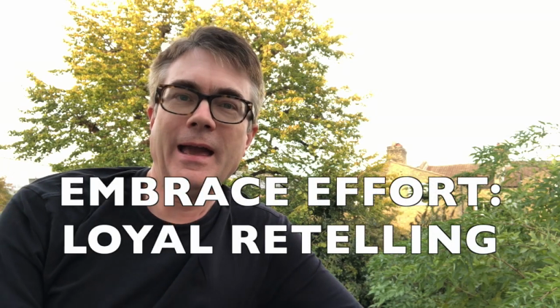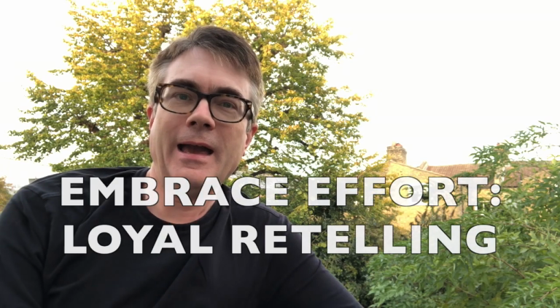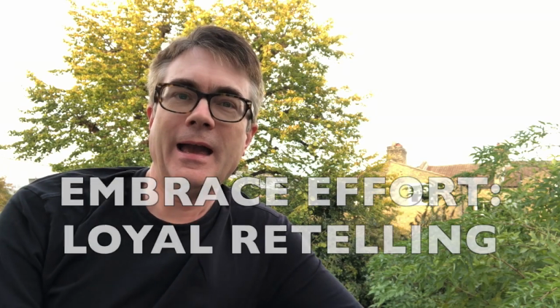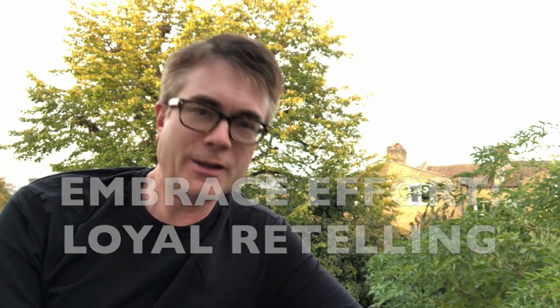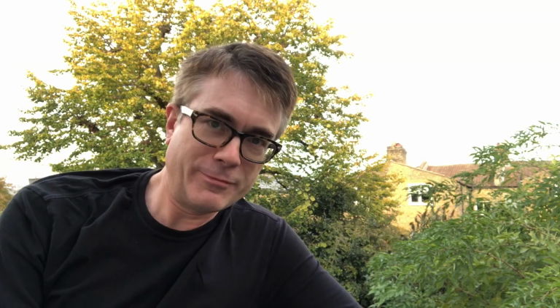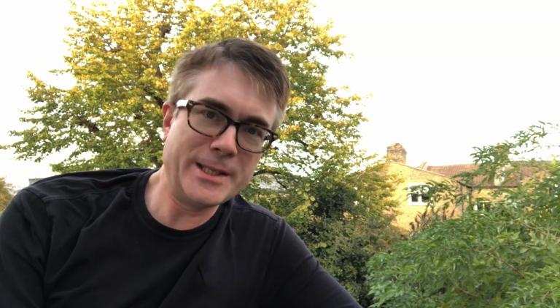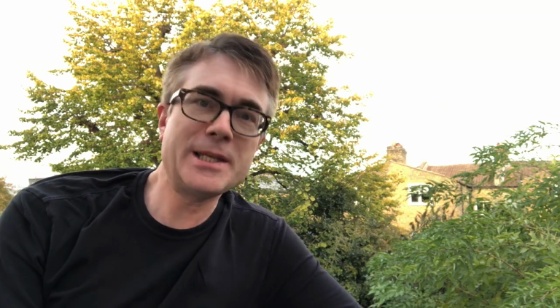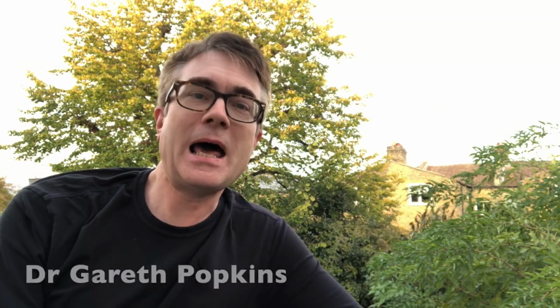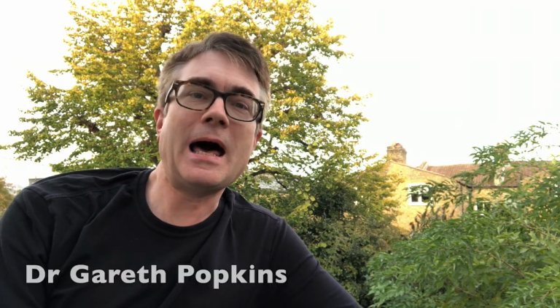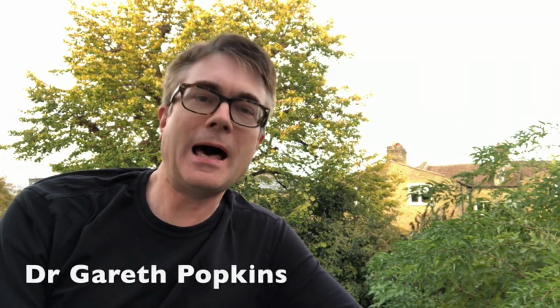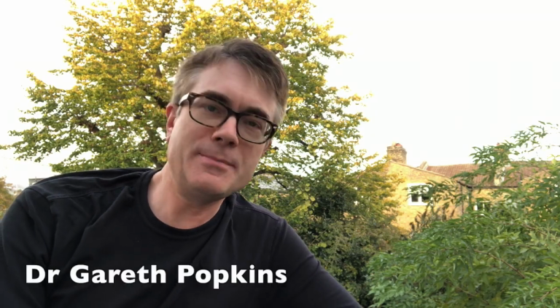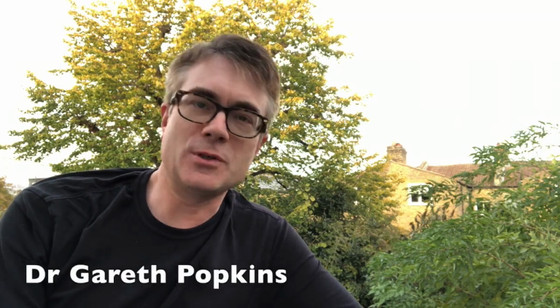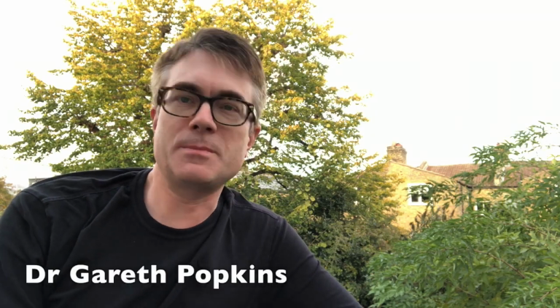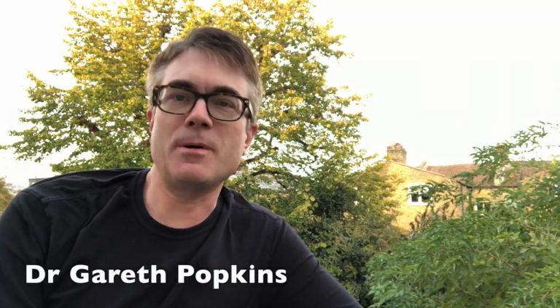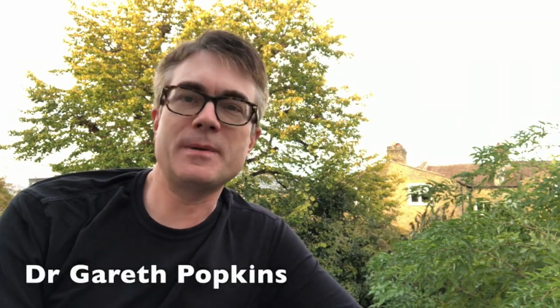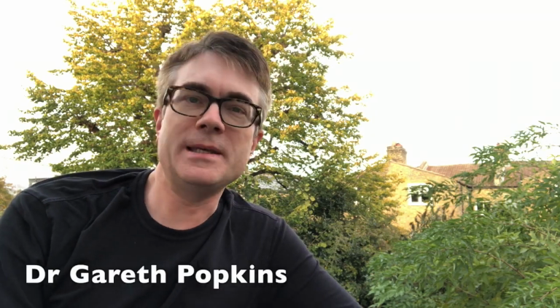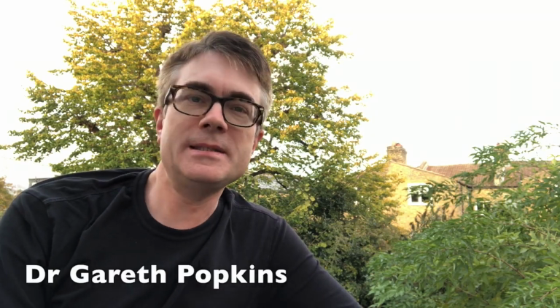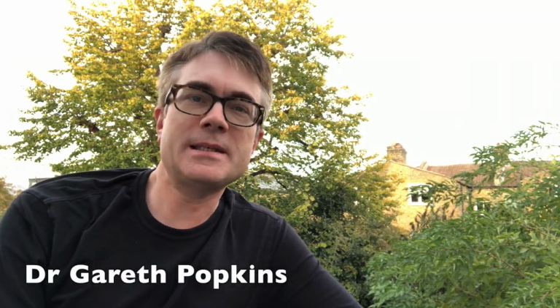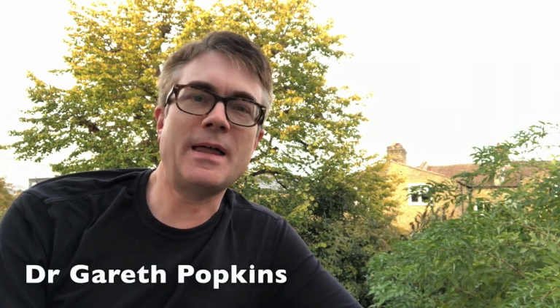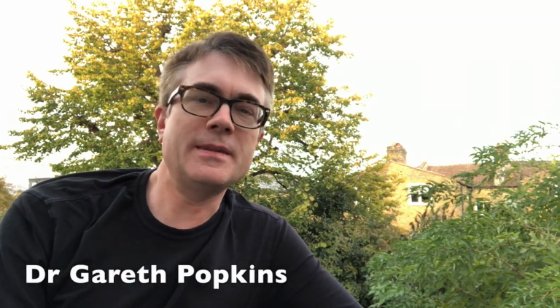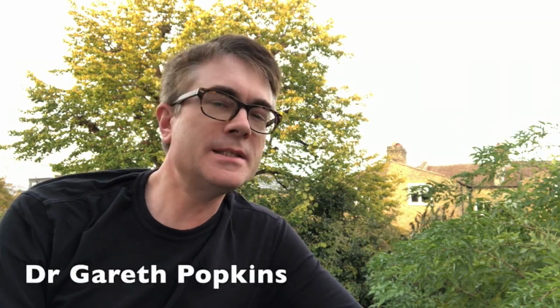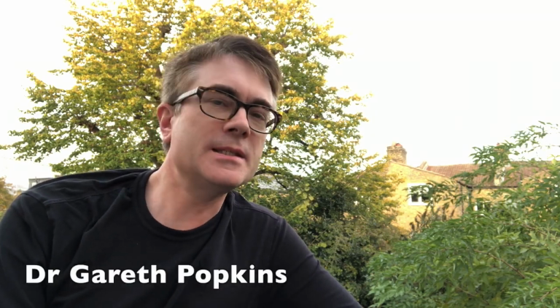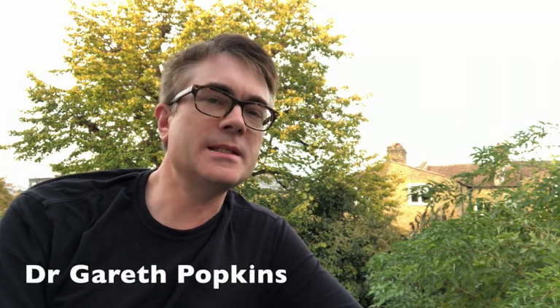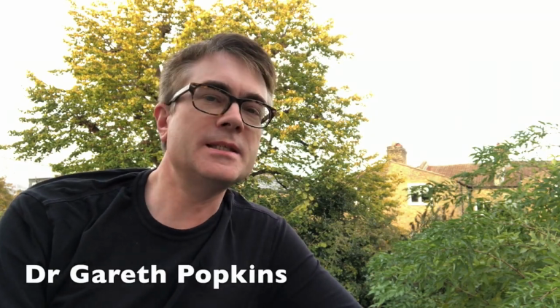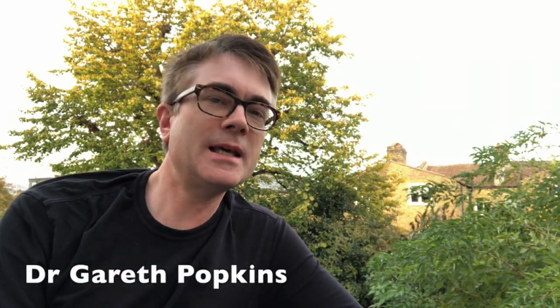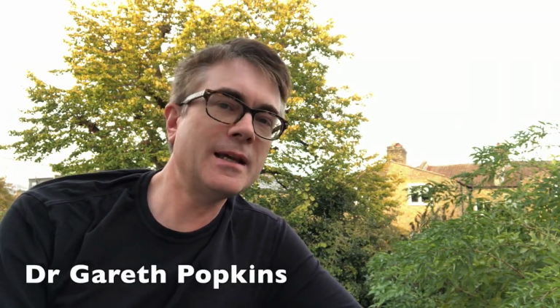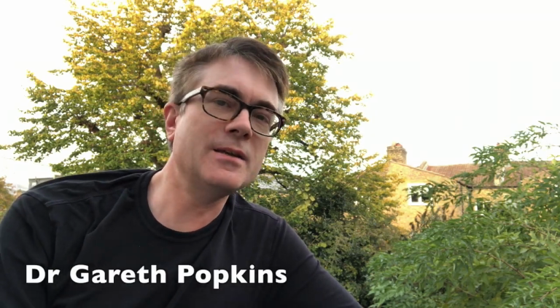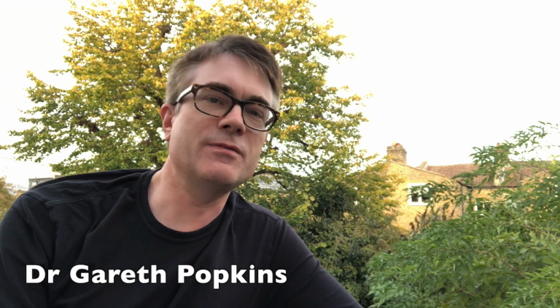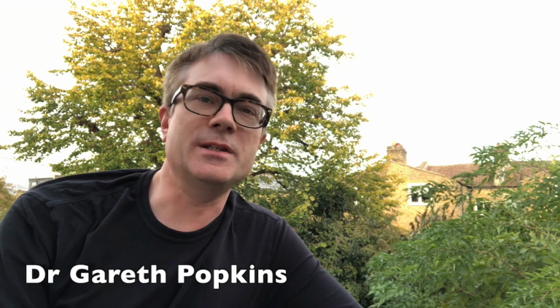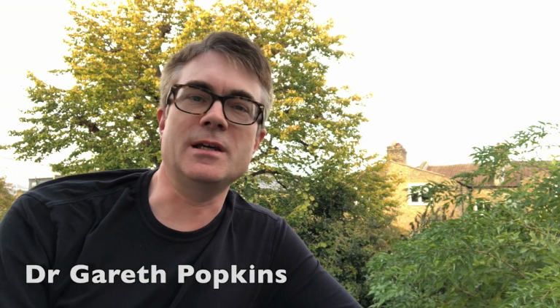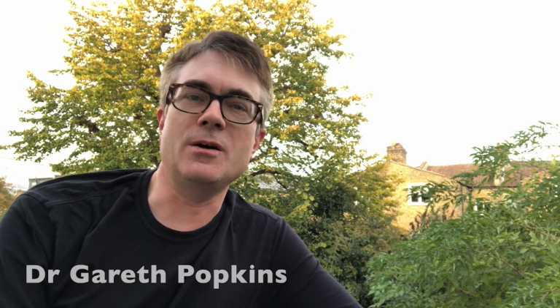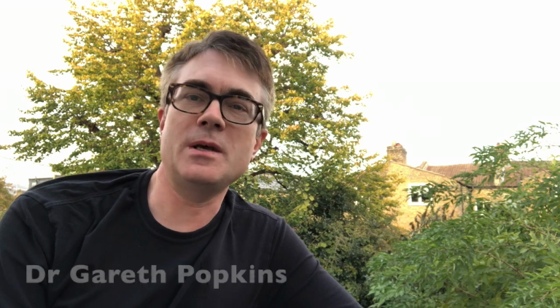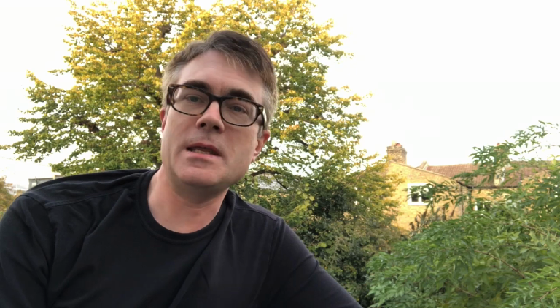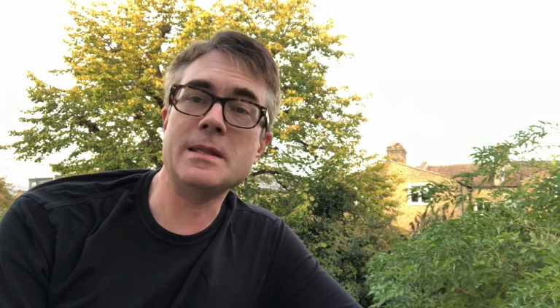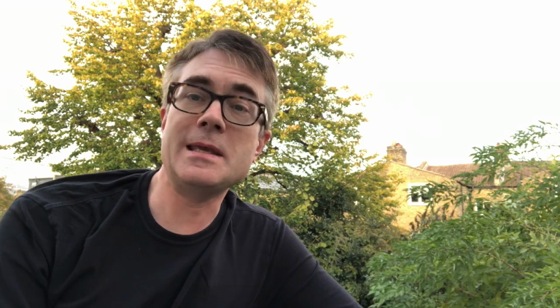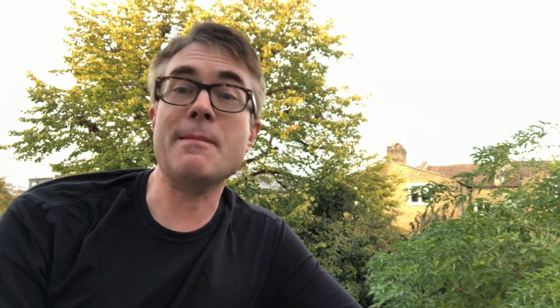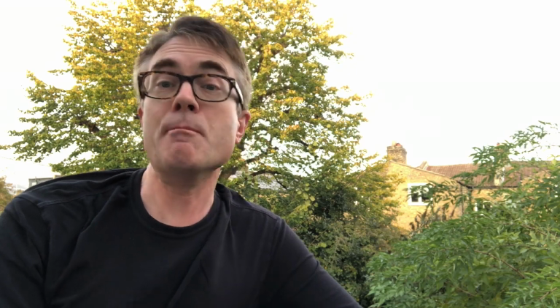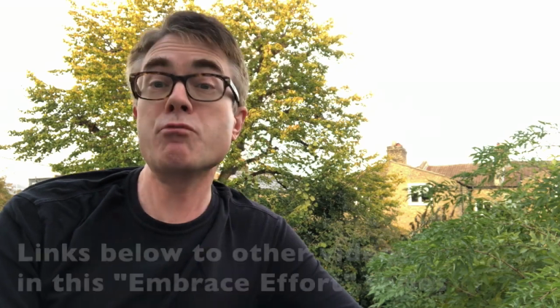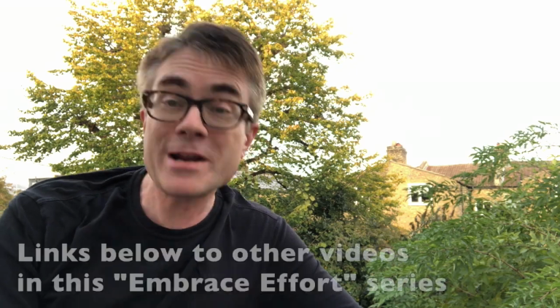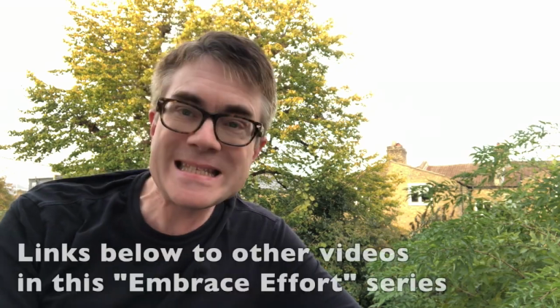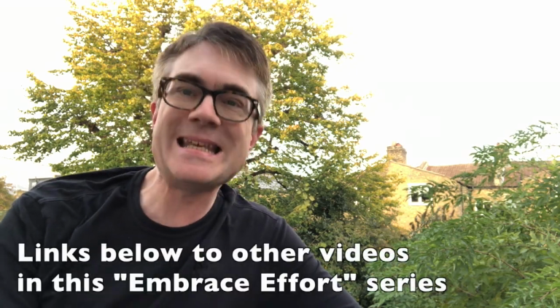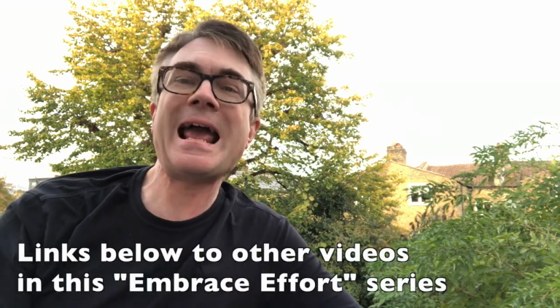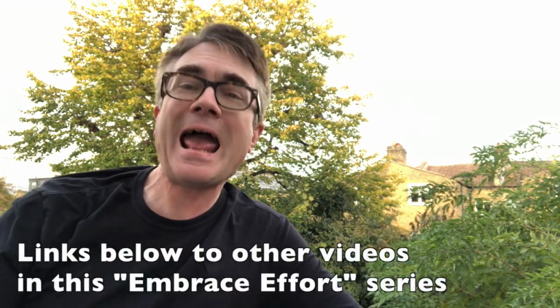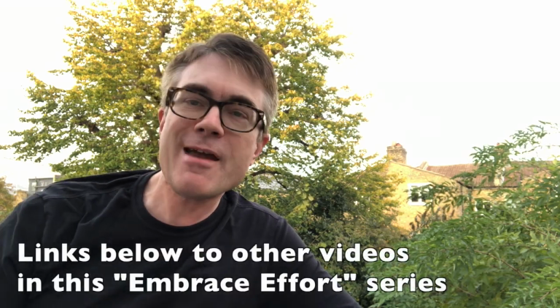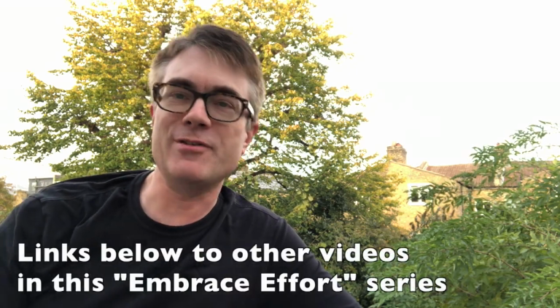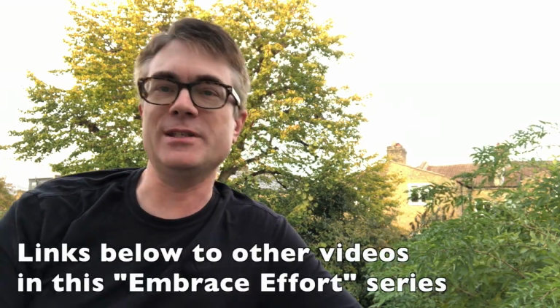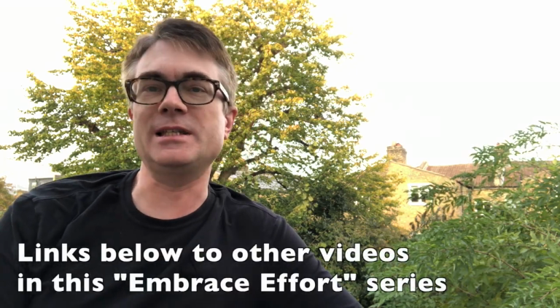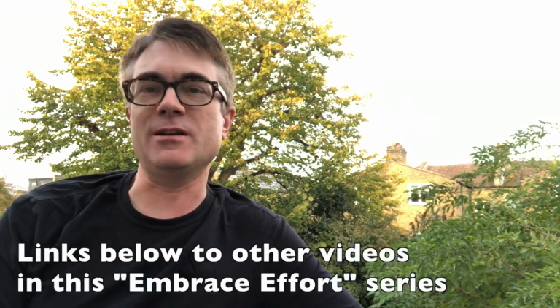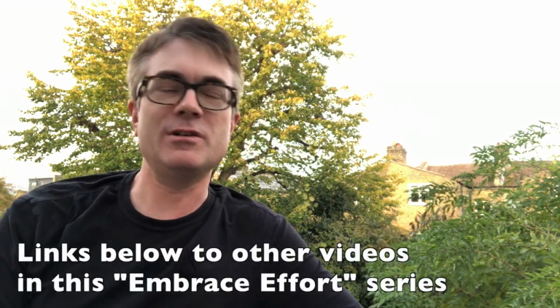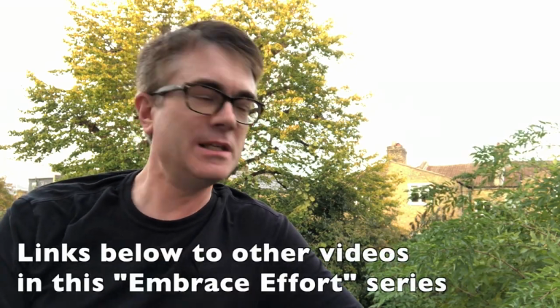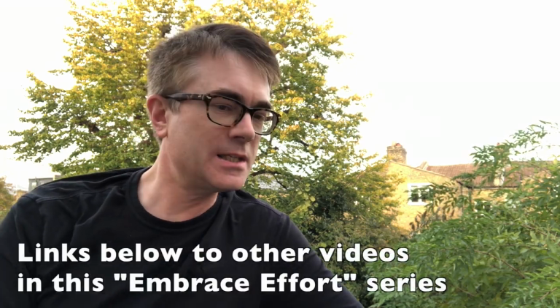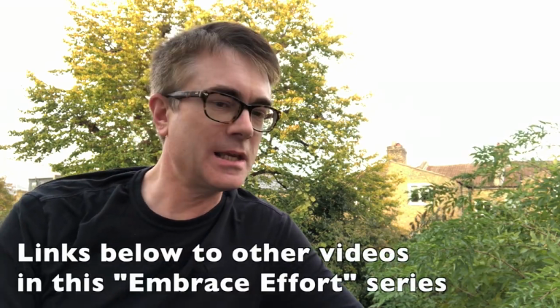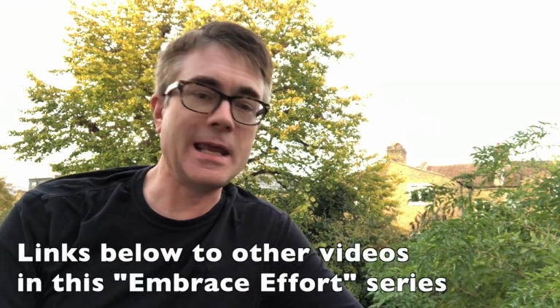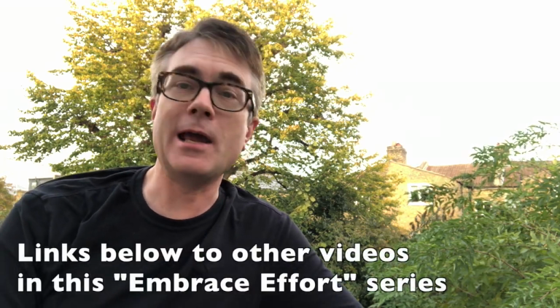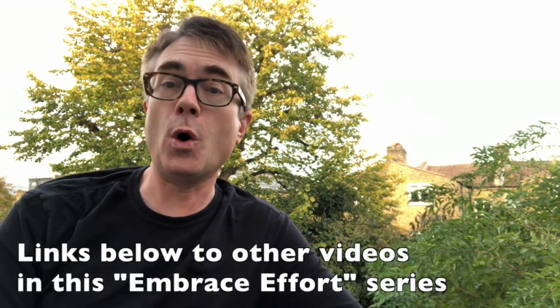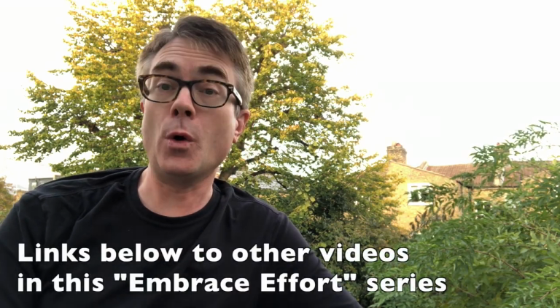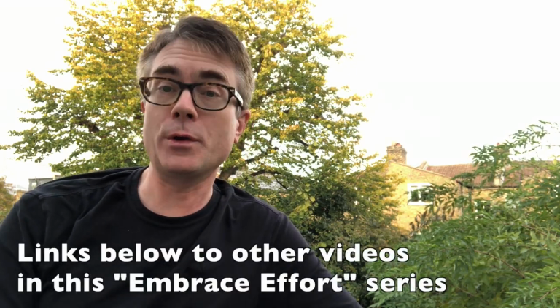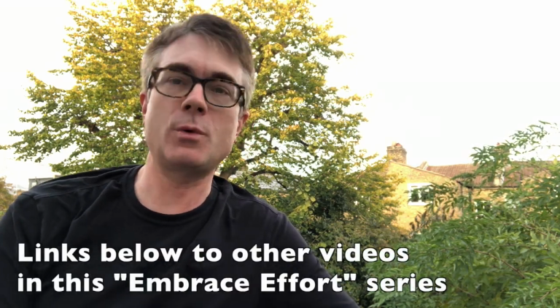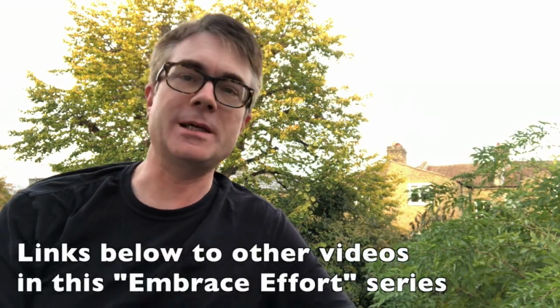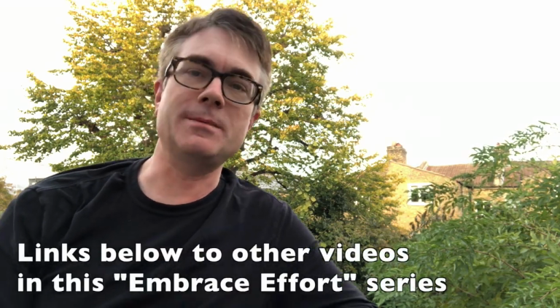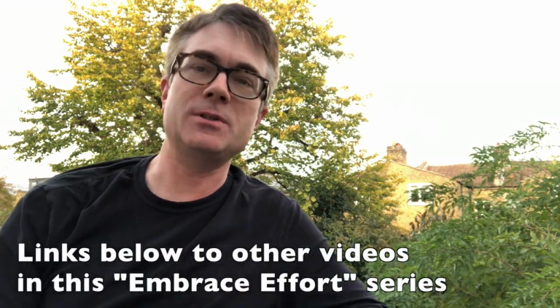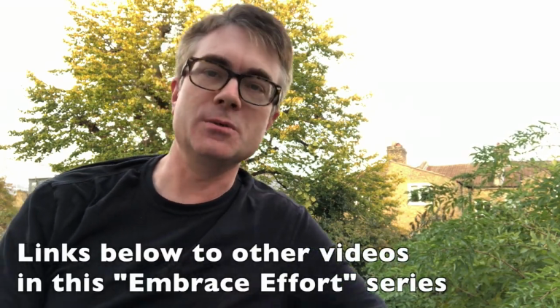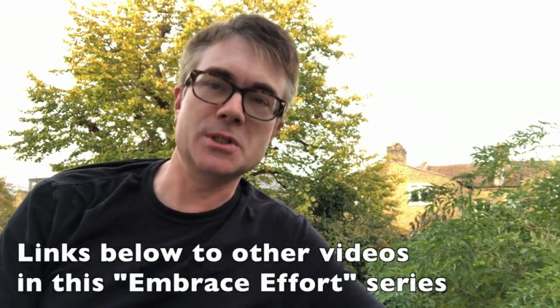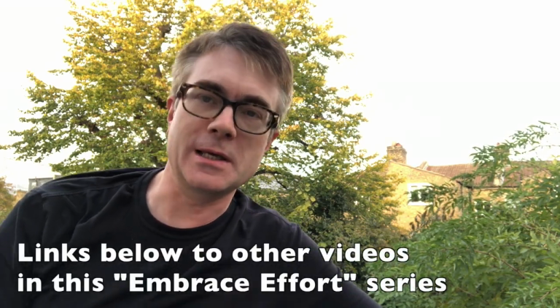Hello from London, I'm Dr Popkins, and this is the second video in the Embracing Effort series here on Quick Tip Tuesday.